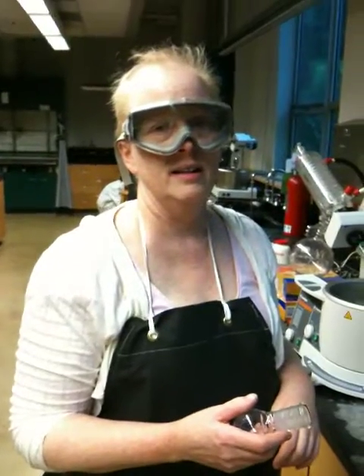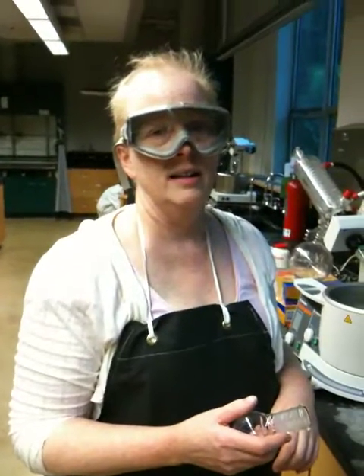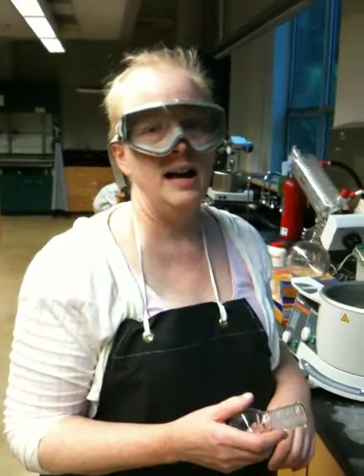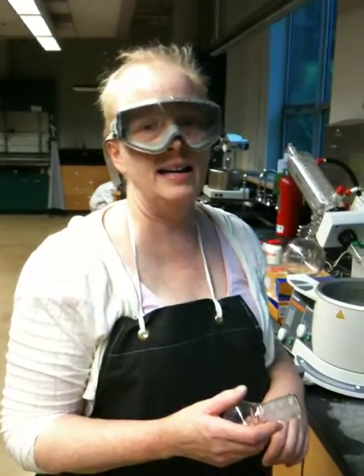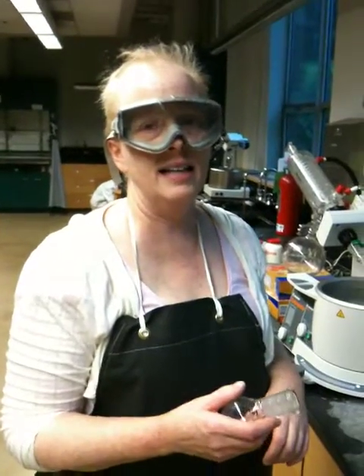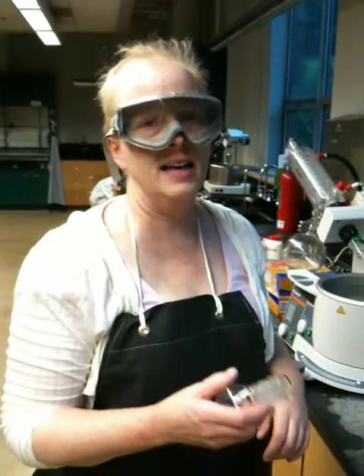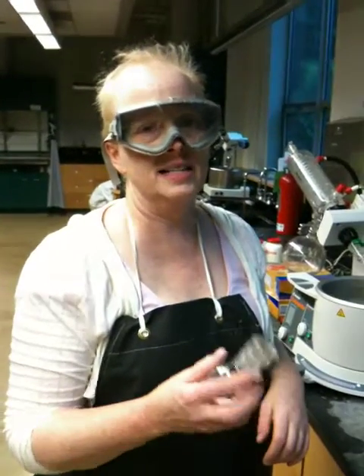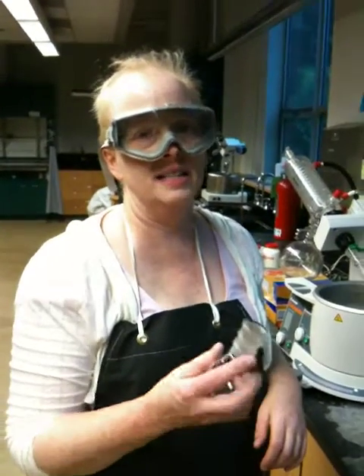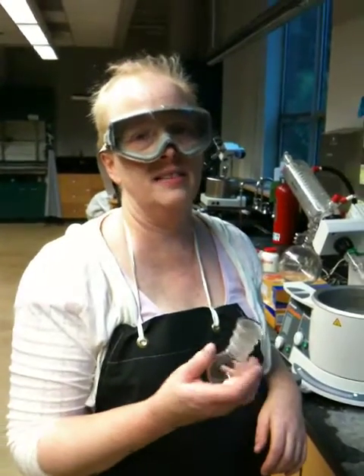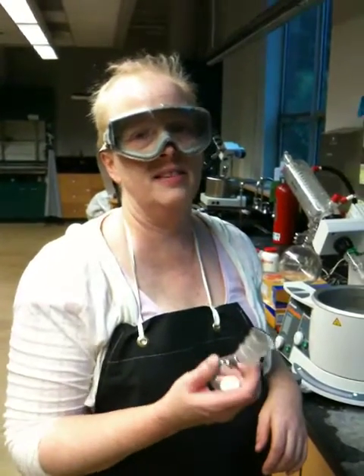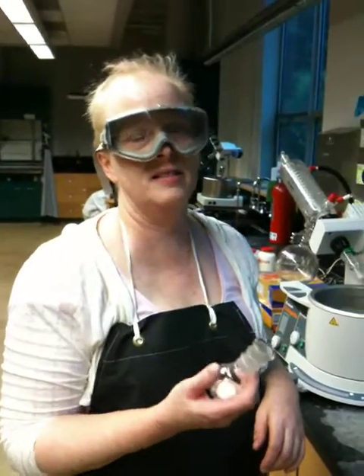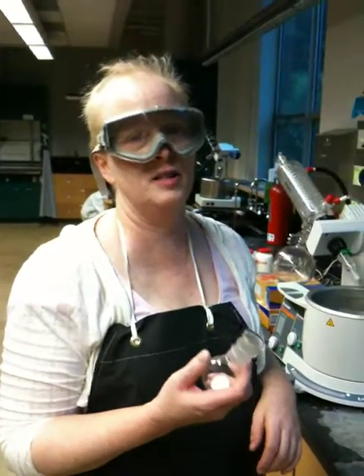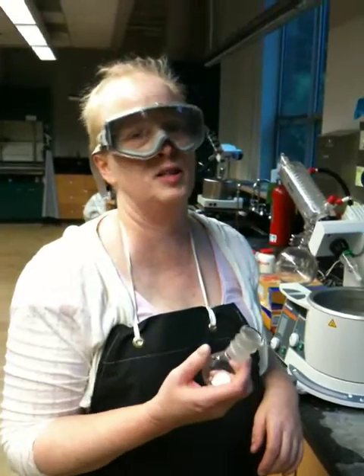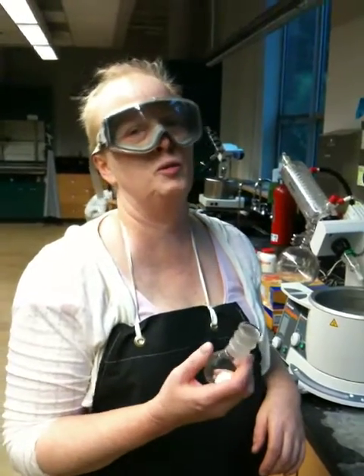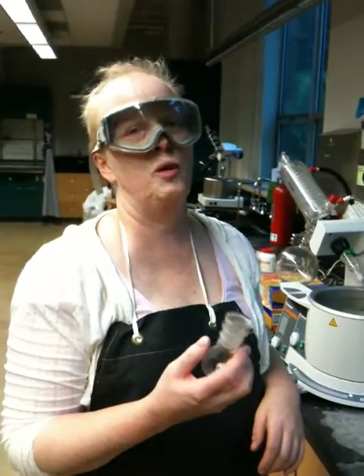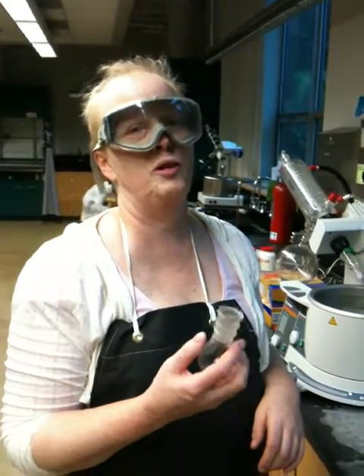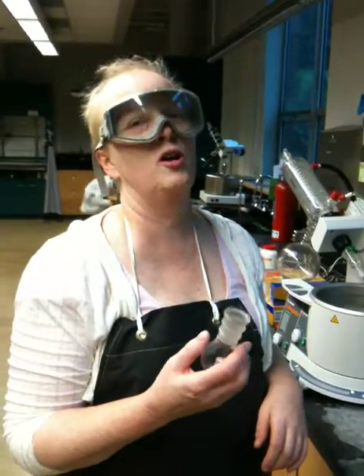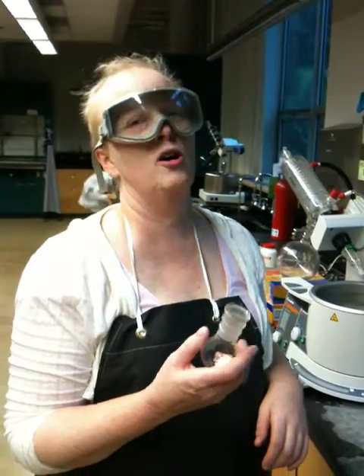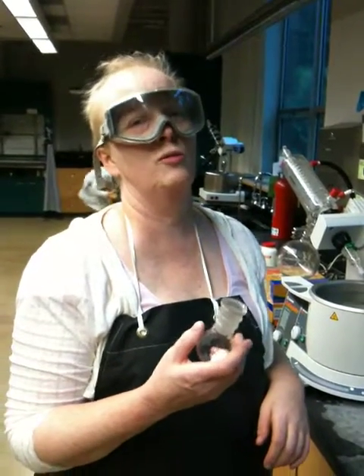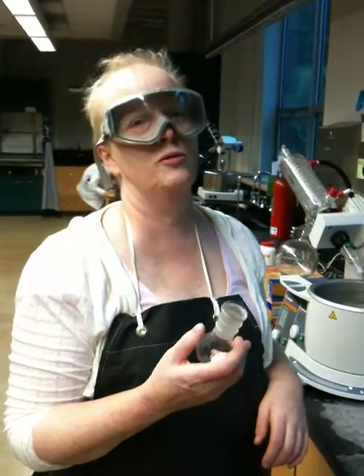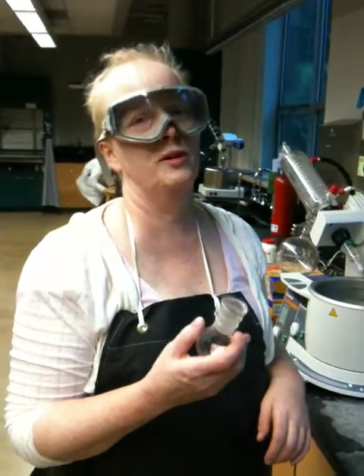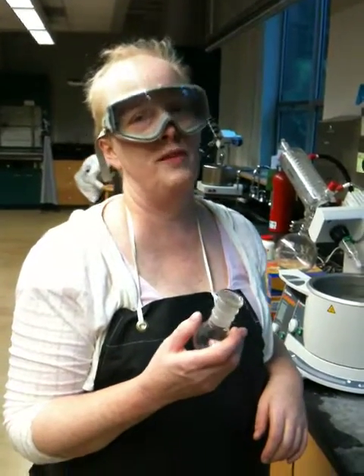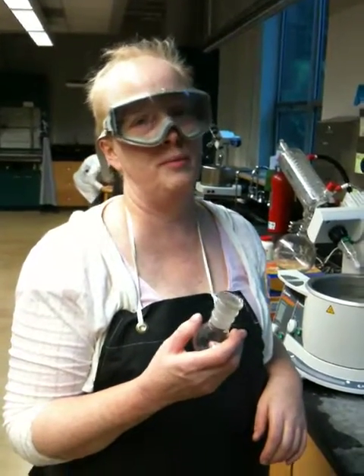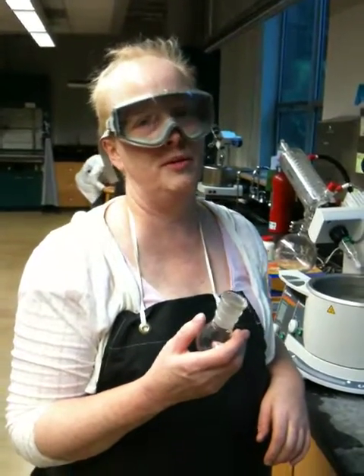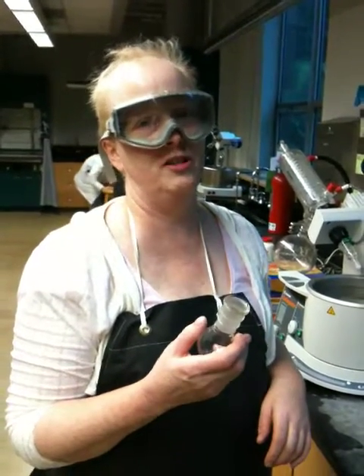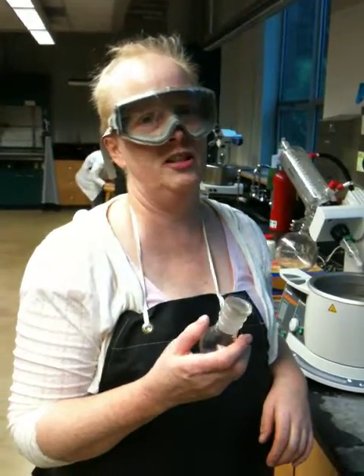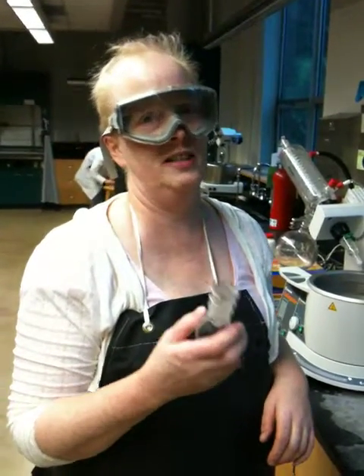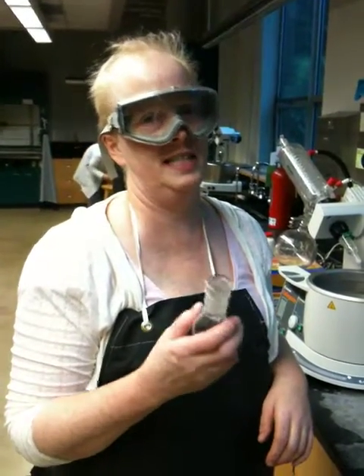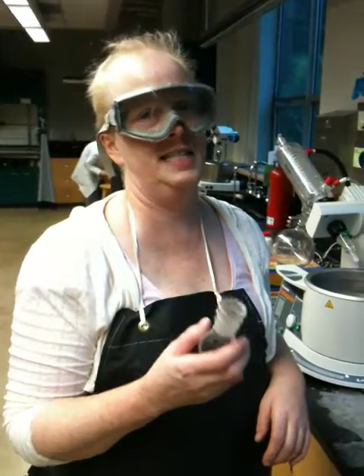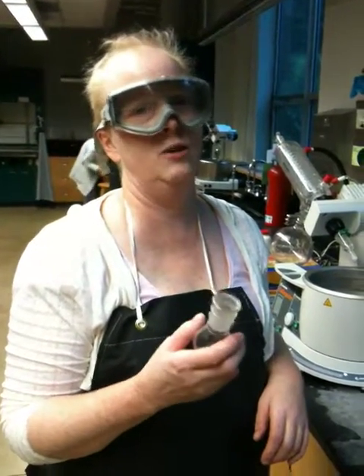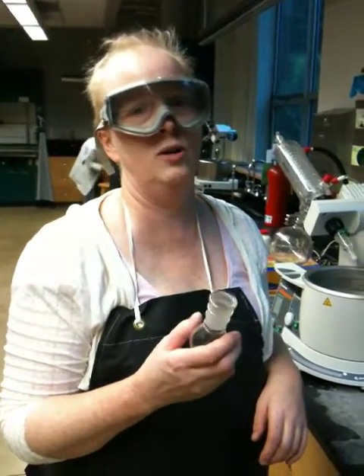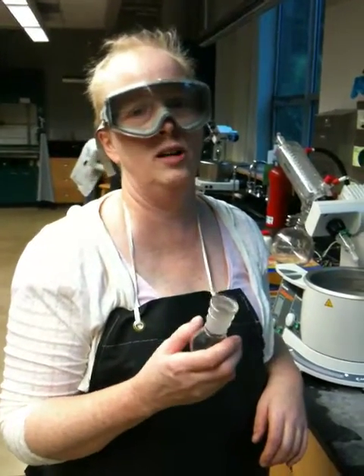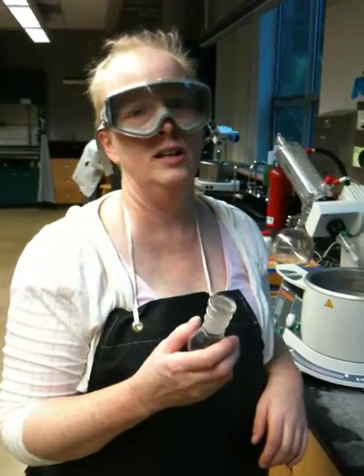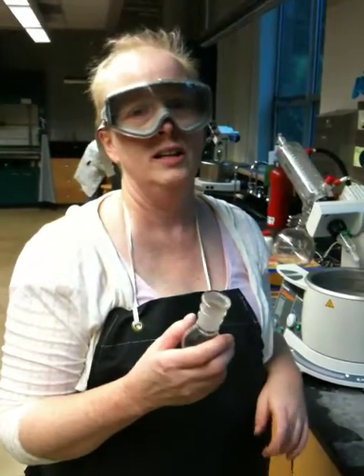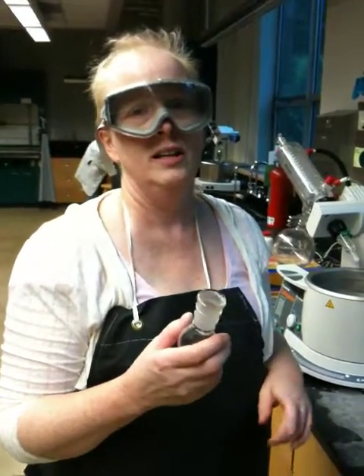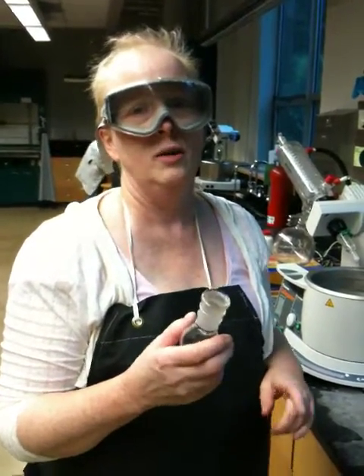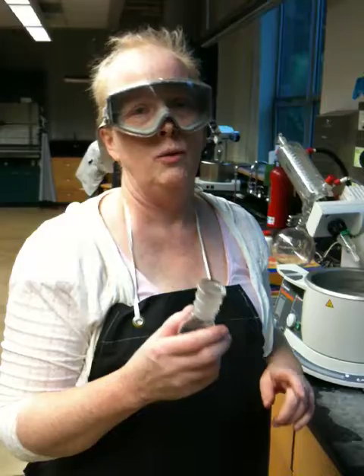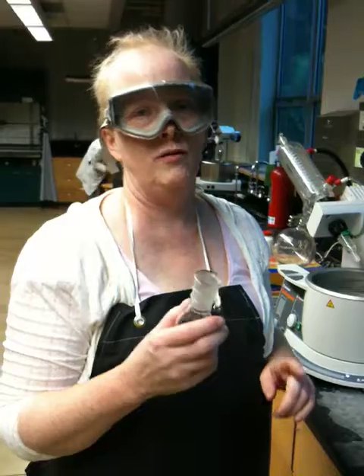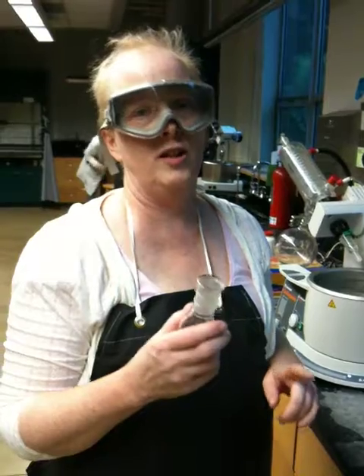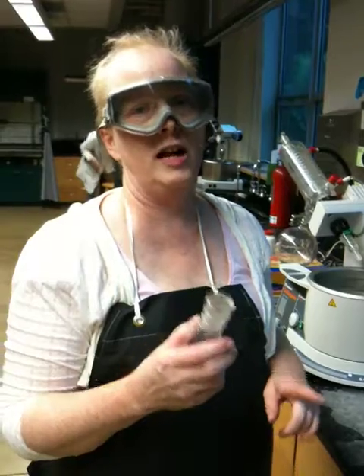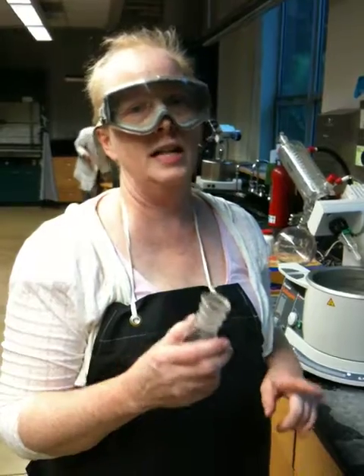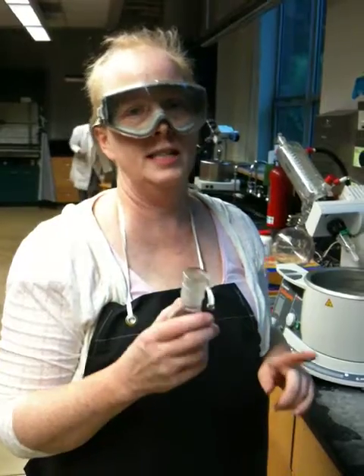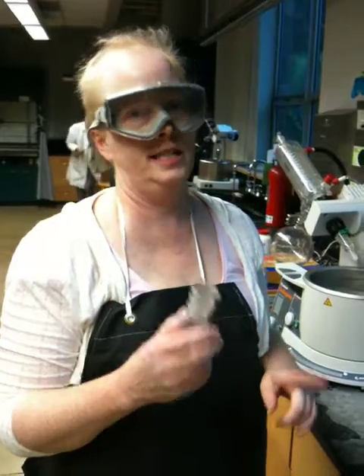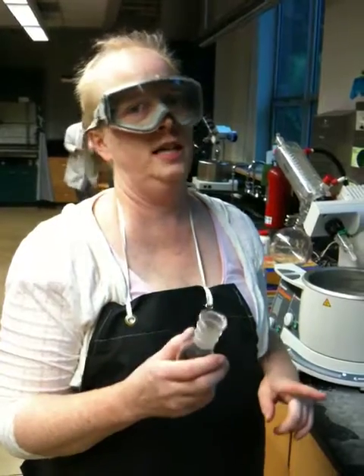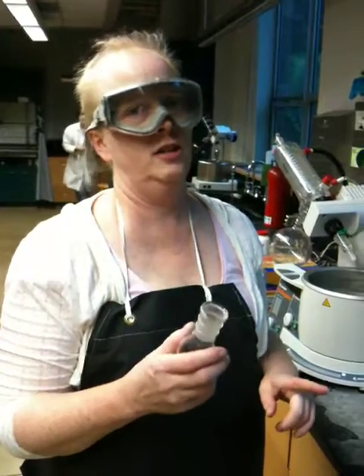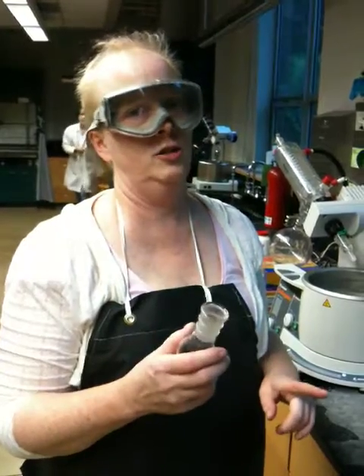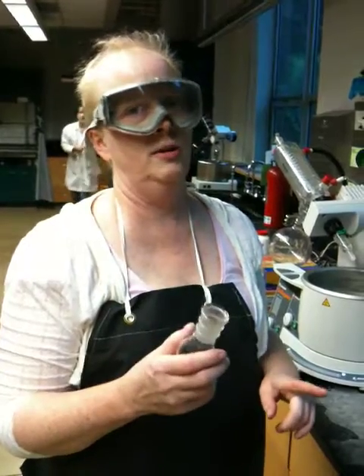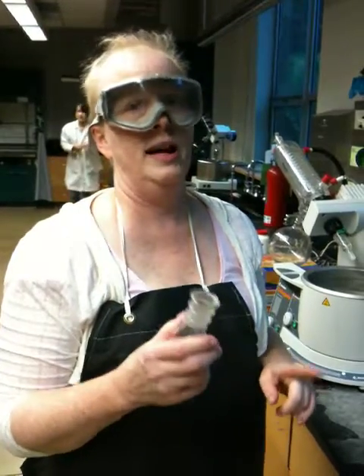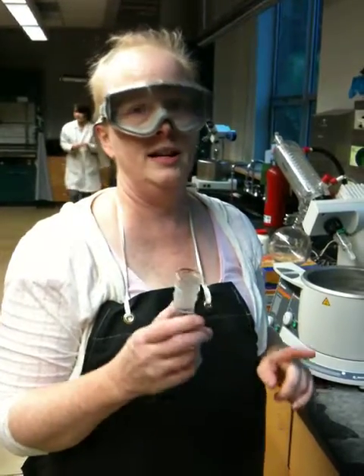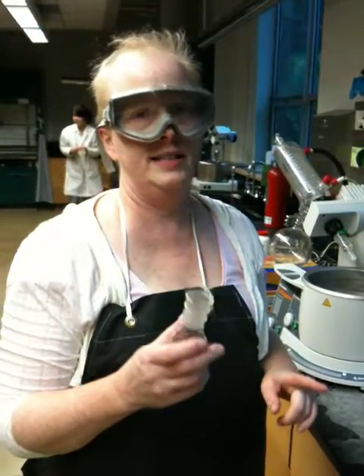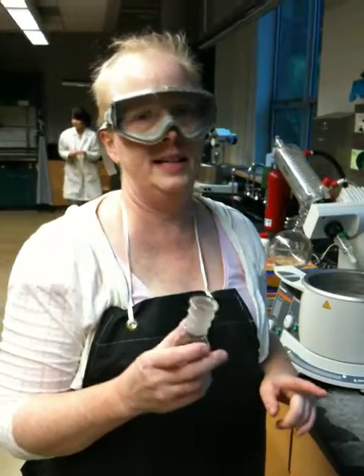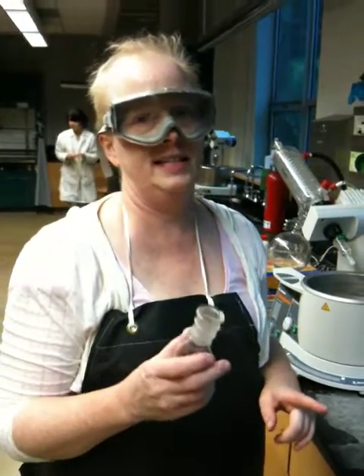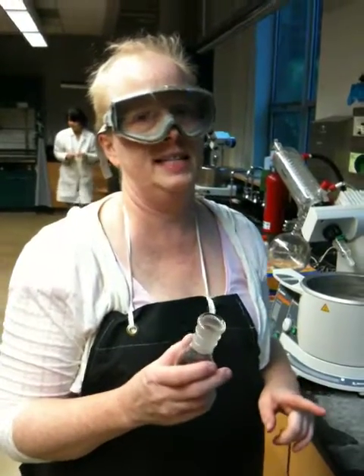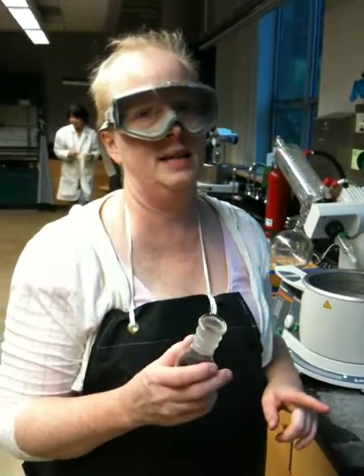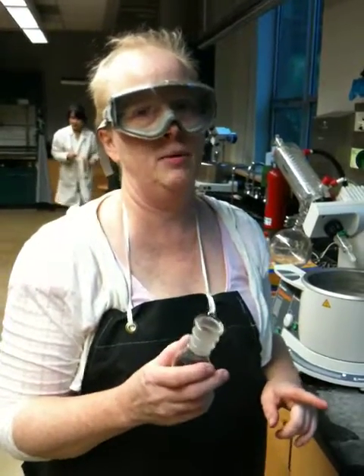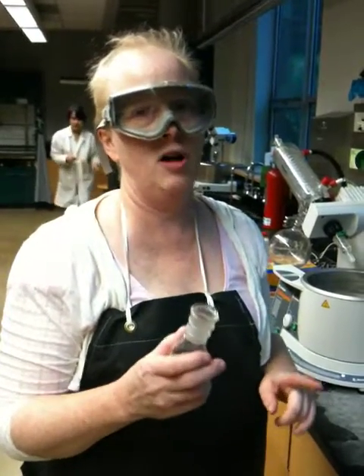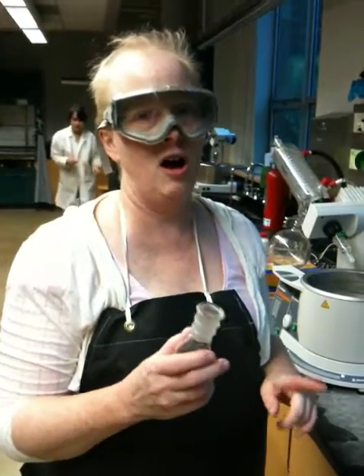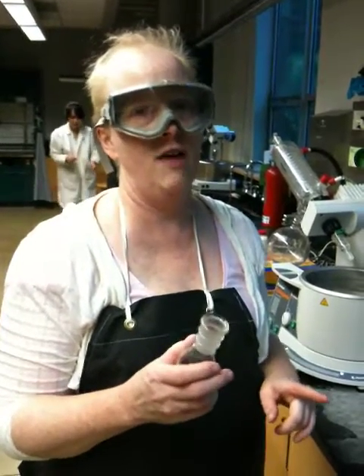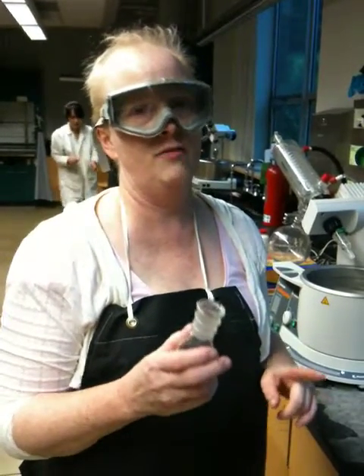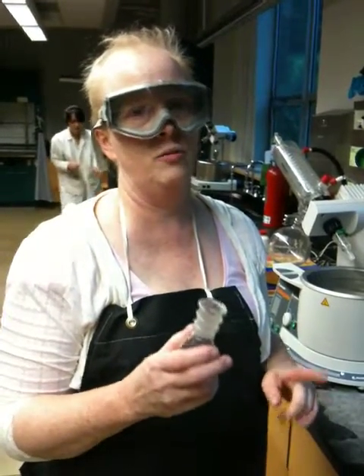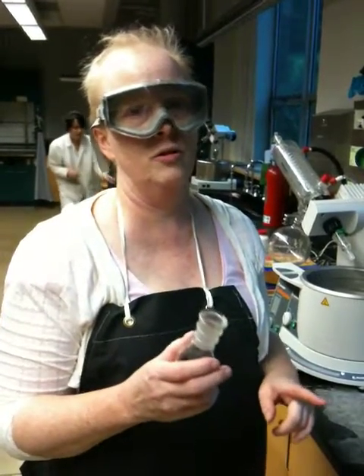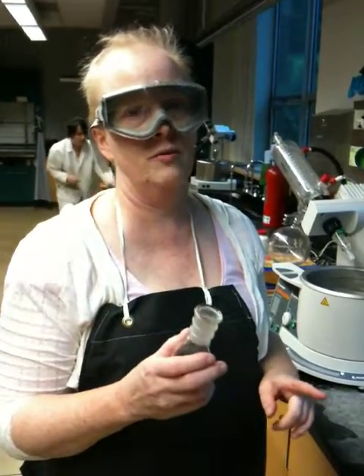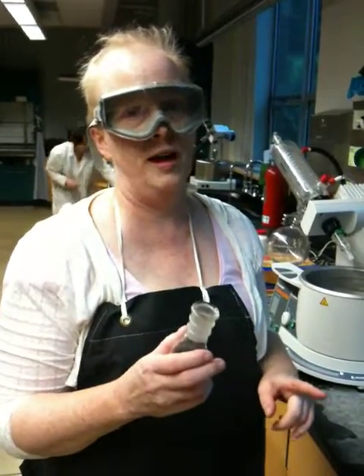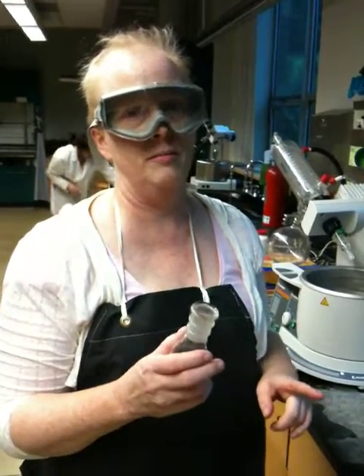Hi class, this is what we call rotary evaporation, the sequel. We forgot to tell you how to take the sample off the rotovac.